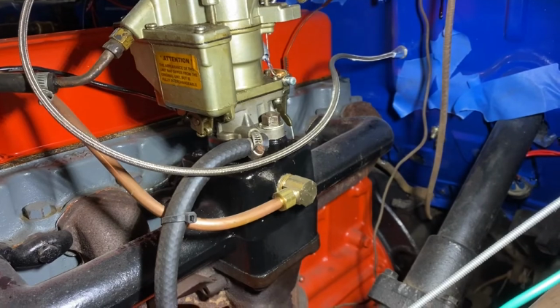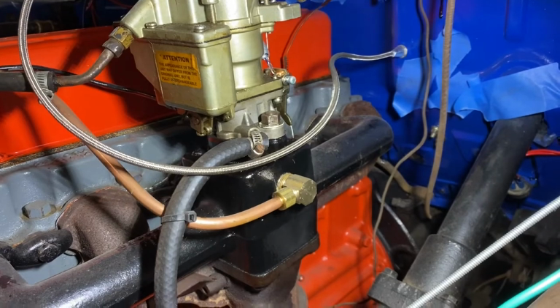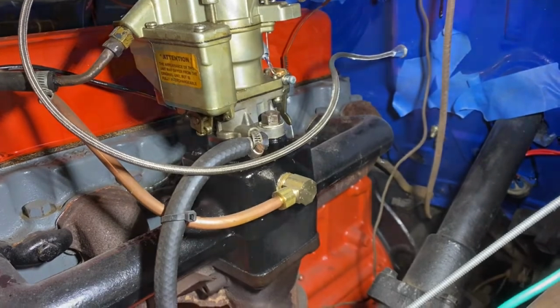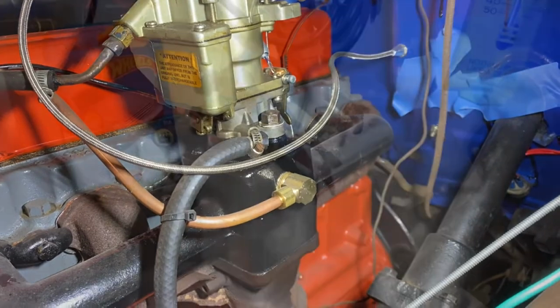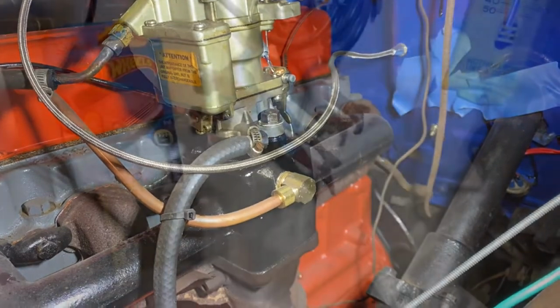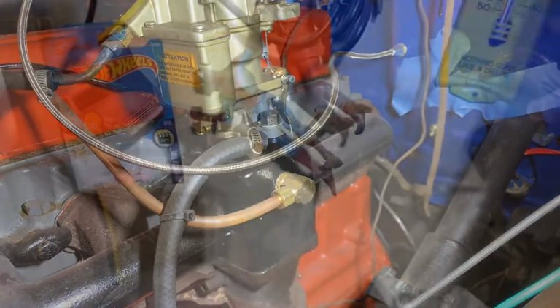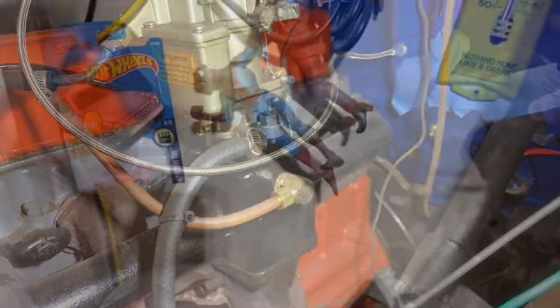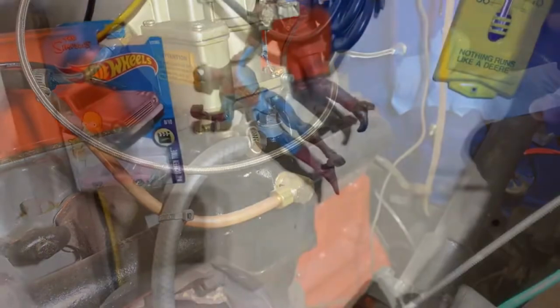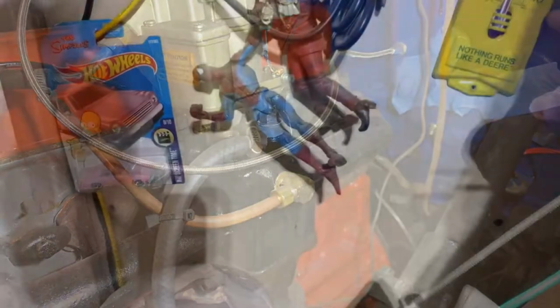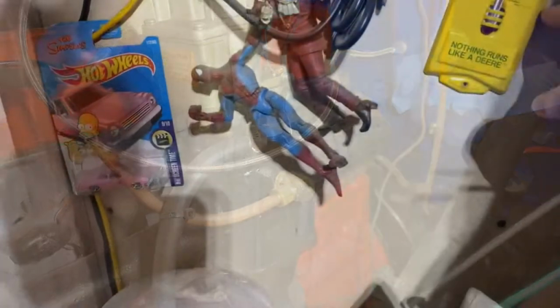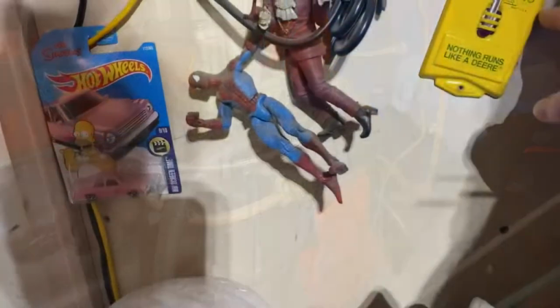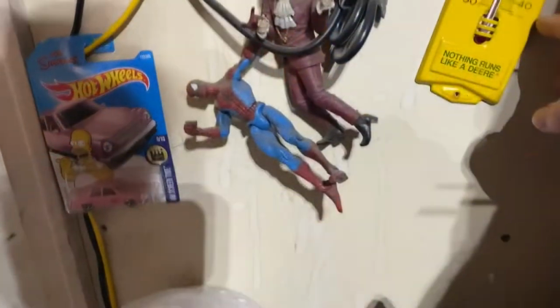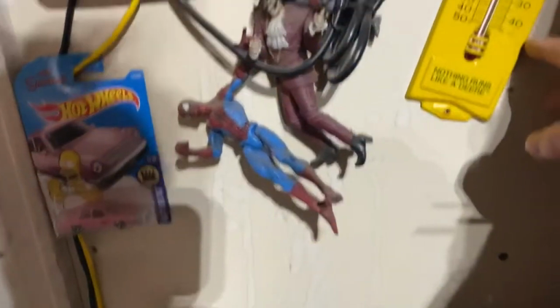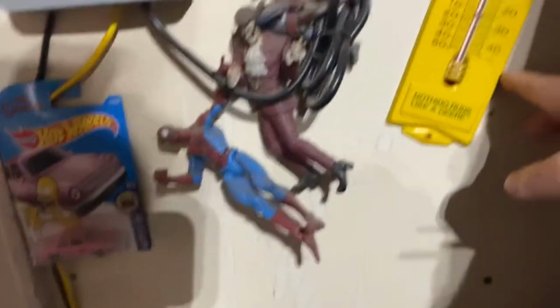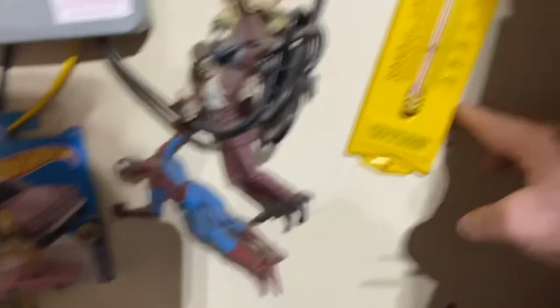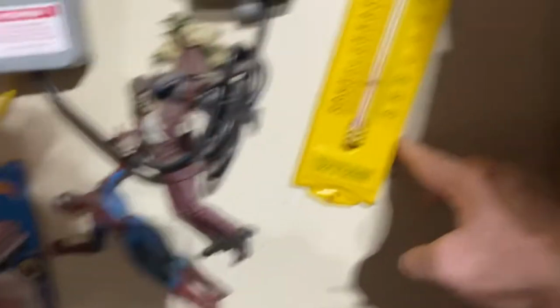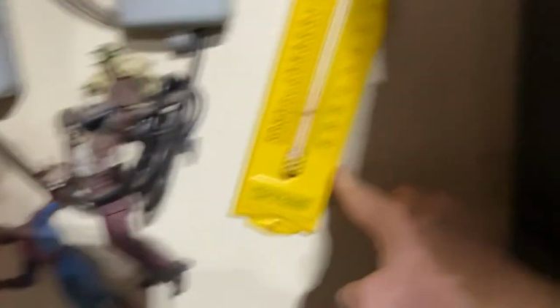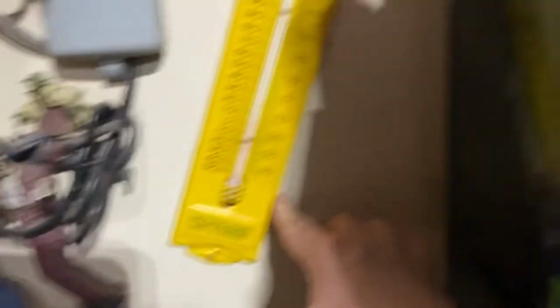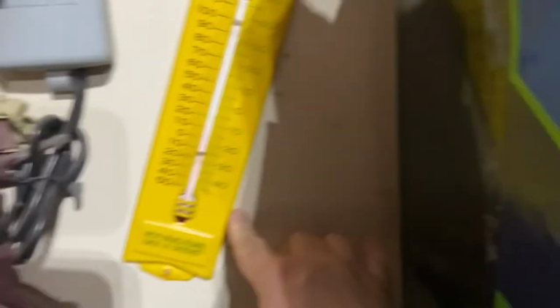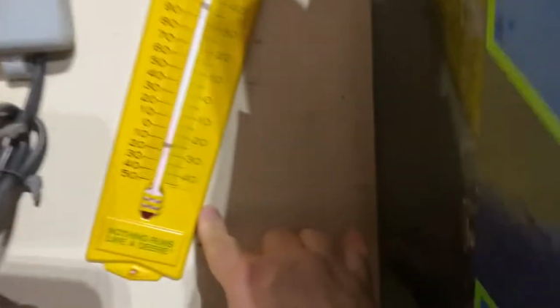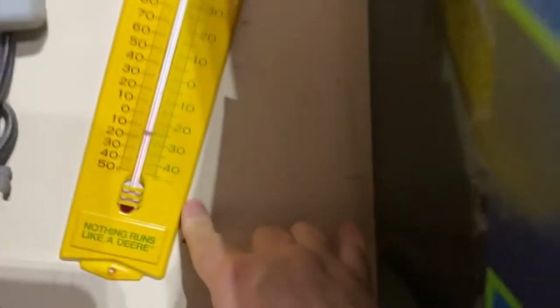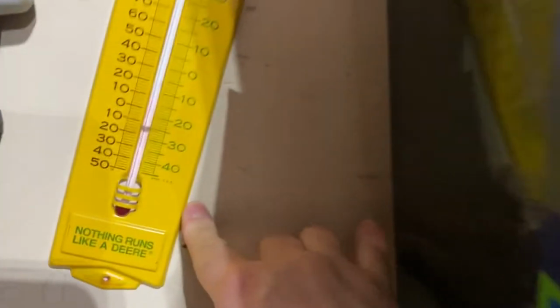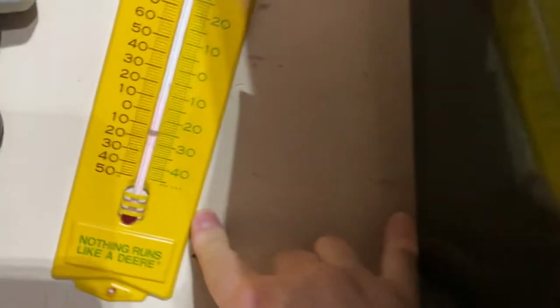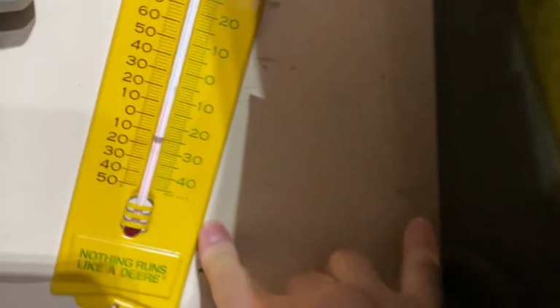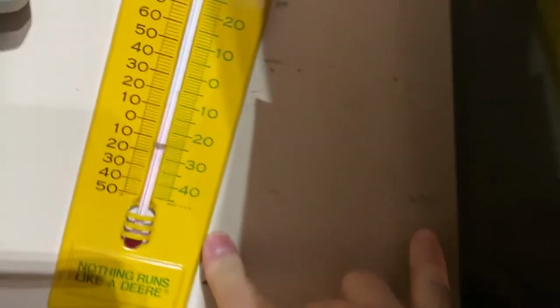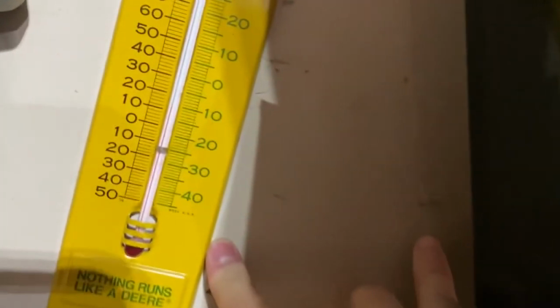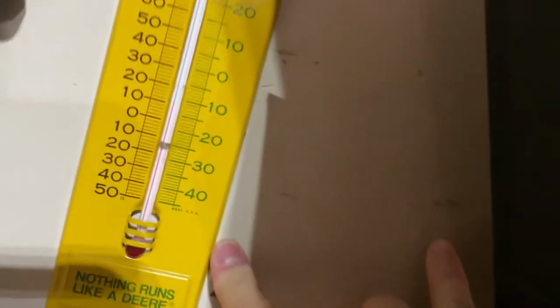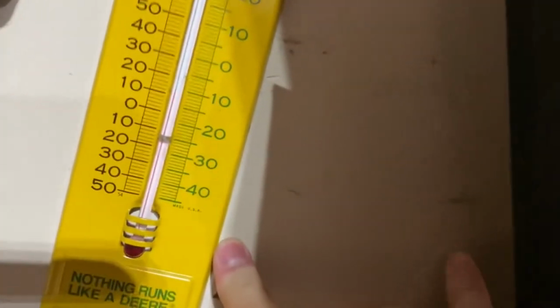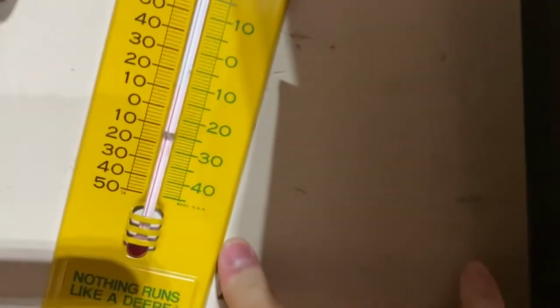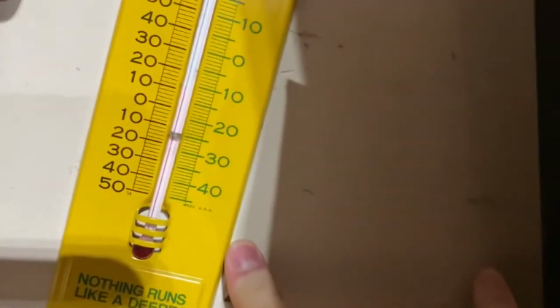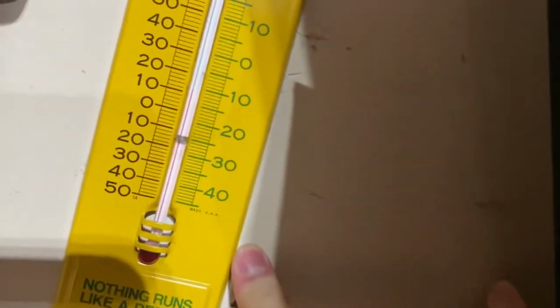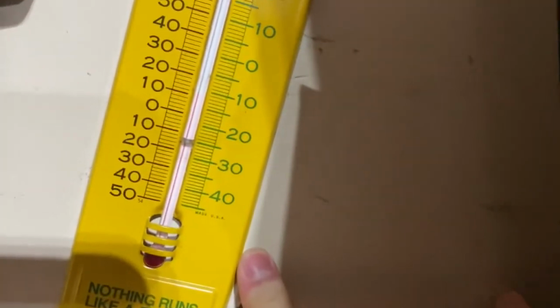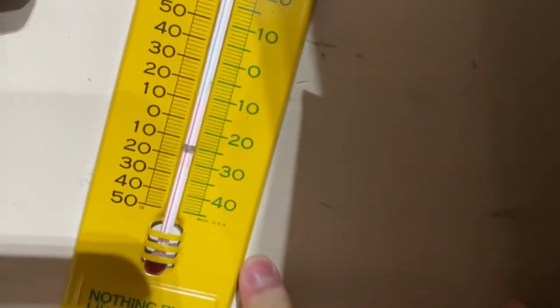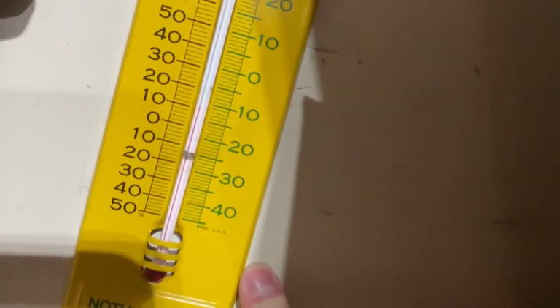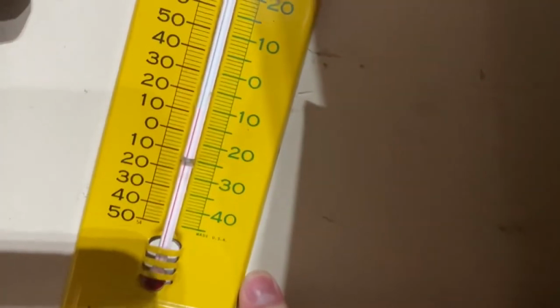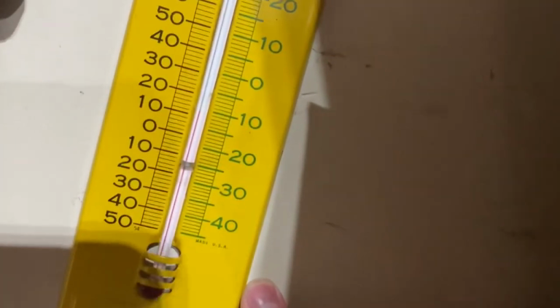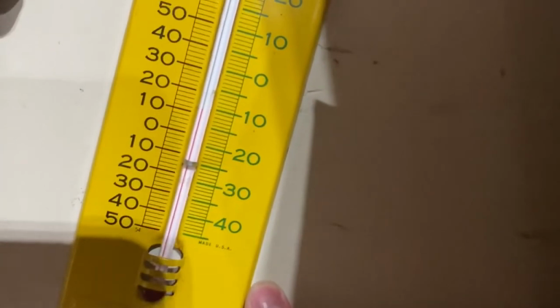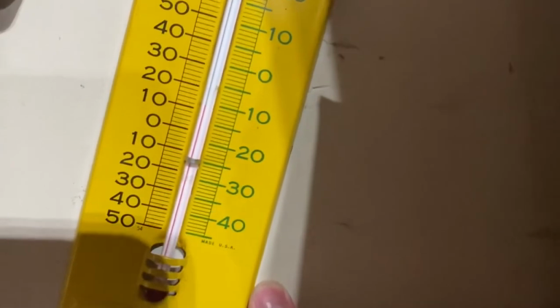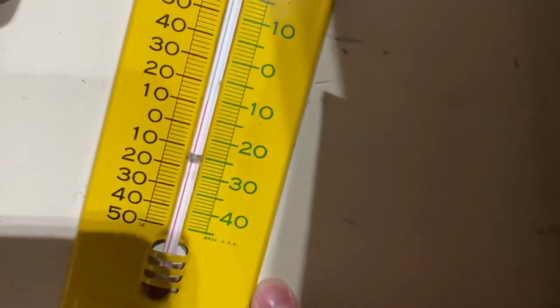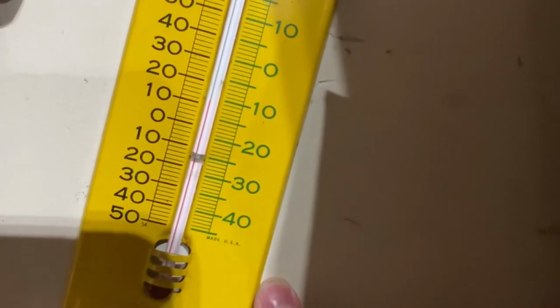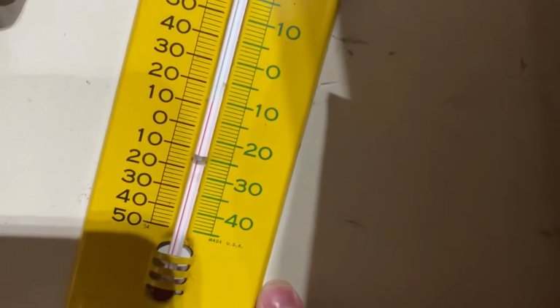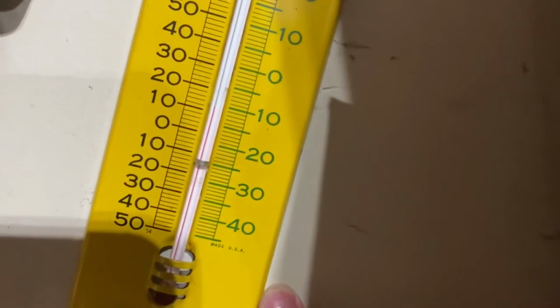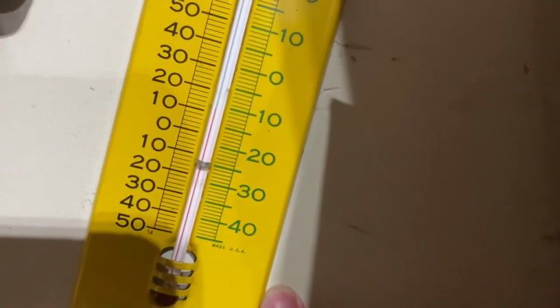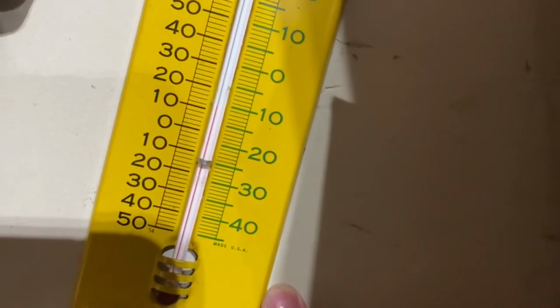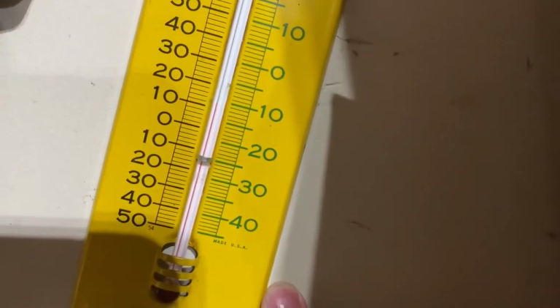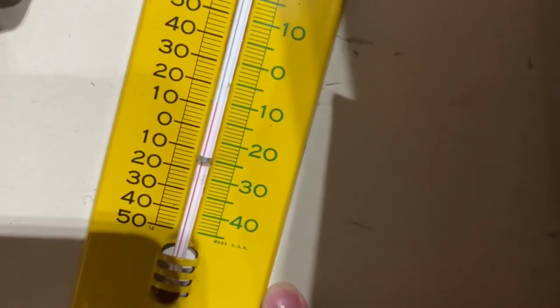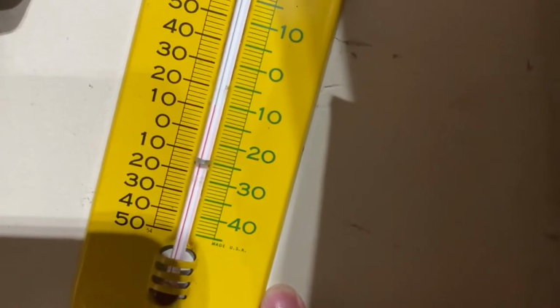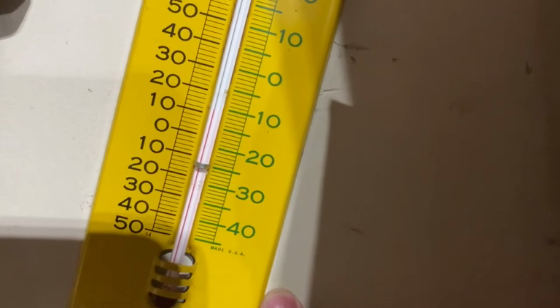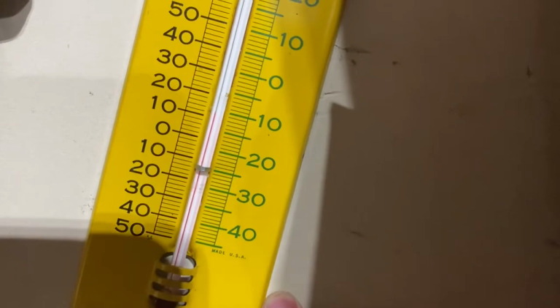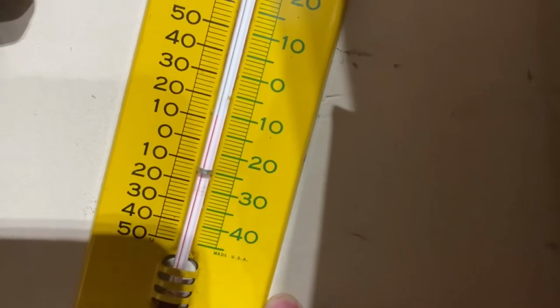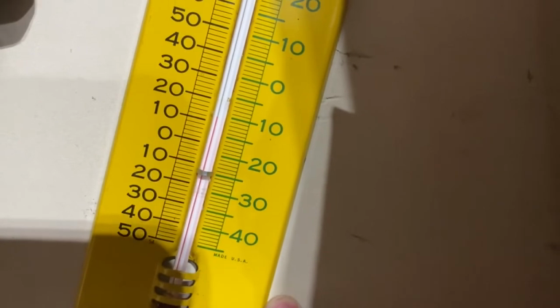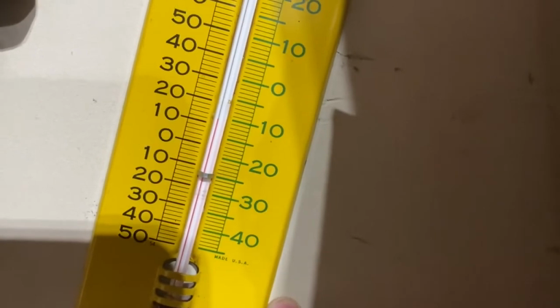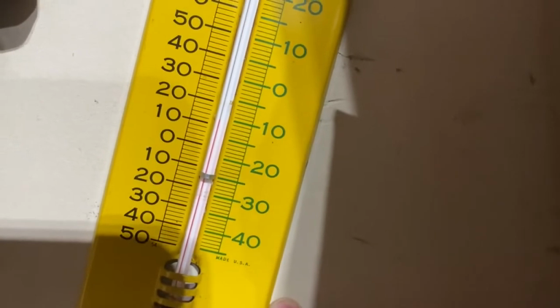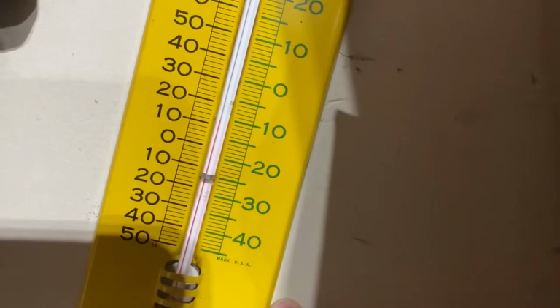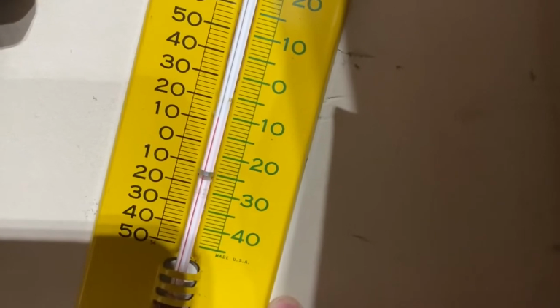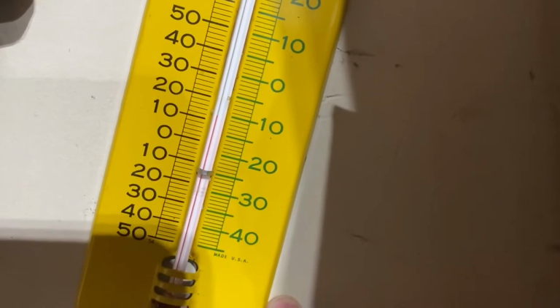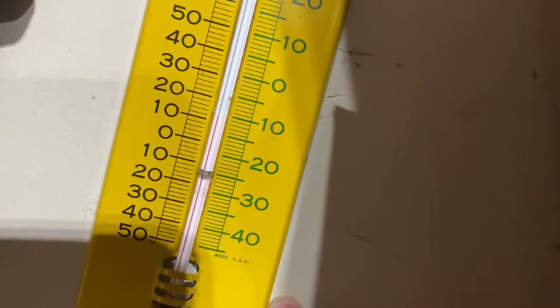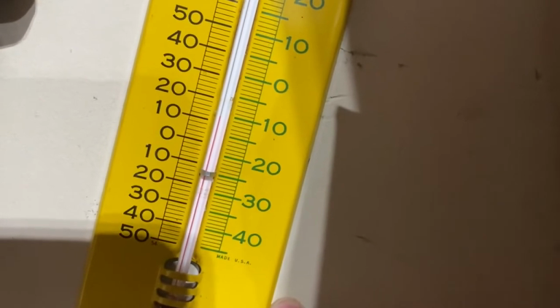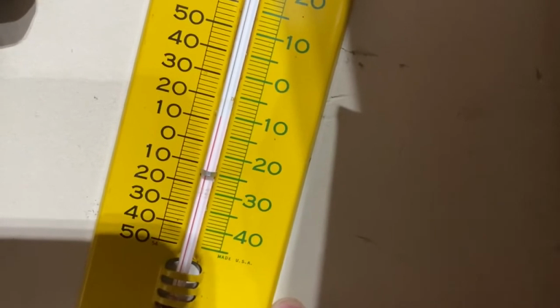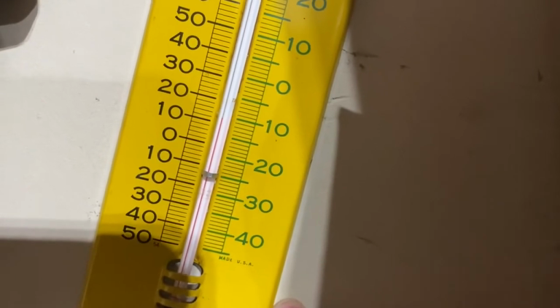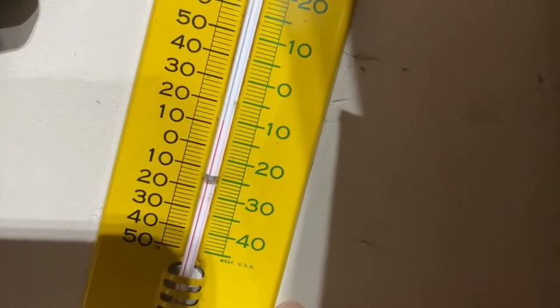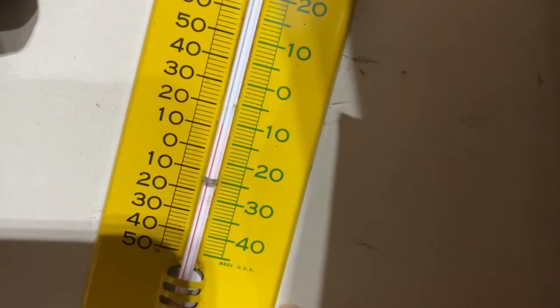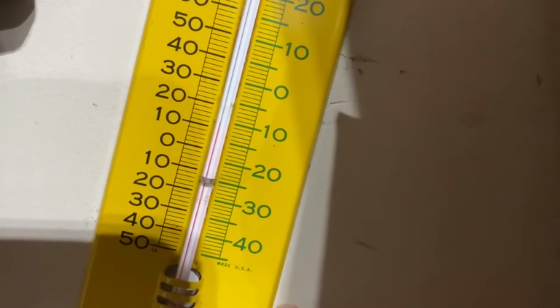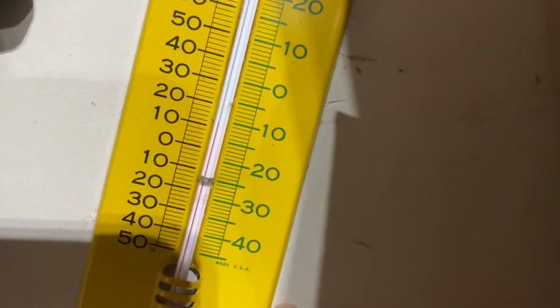Garage temperature check: 12 degrees. That sucks.